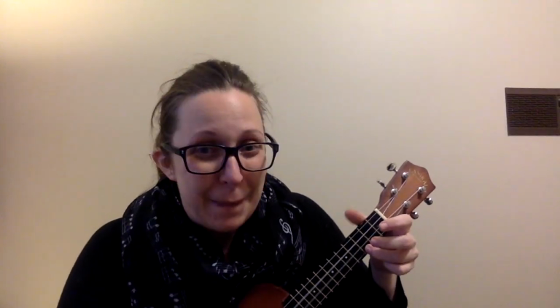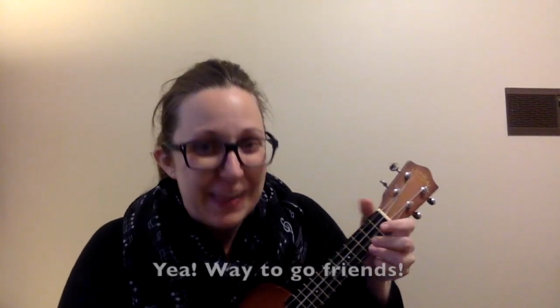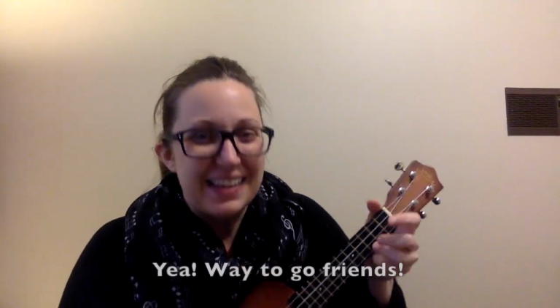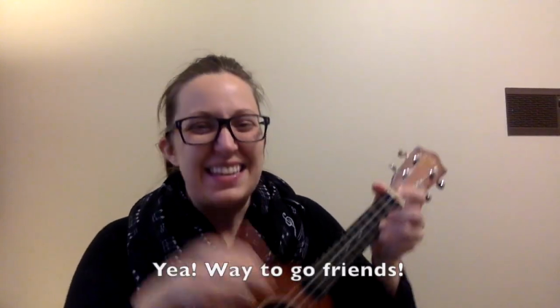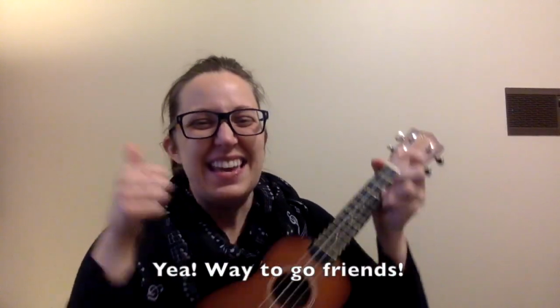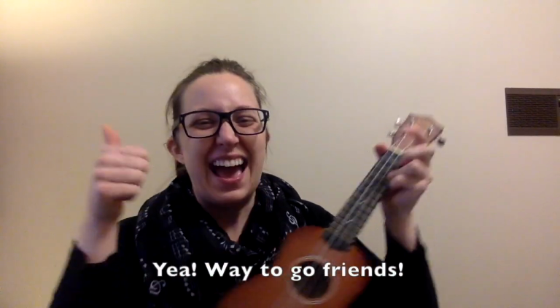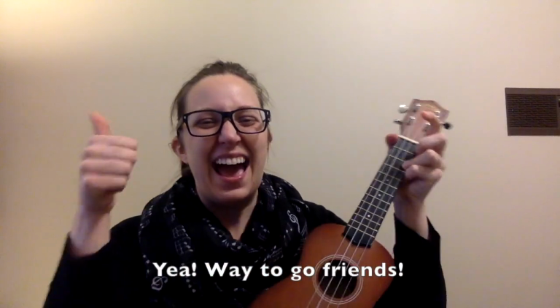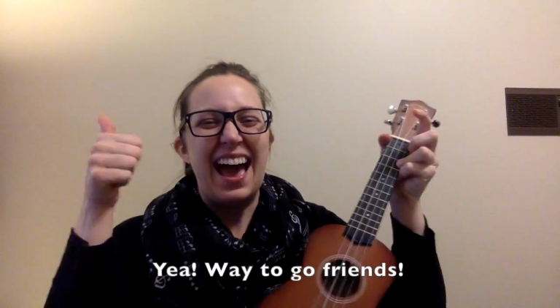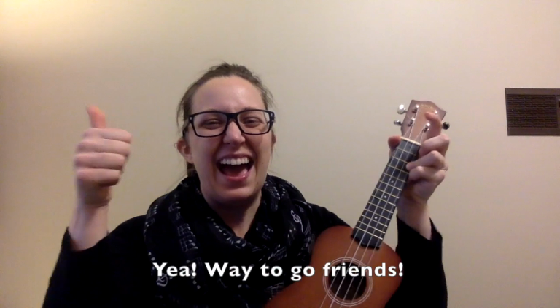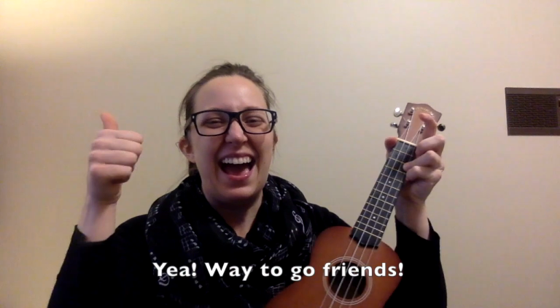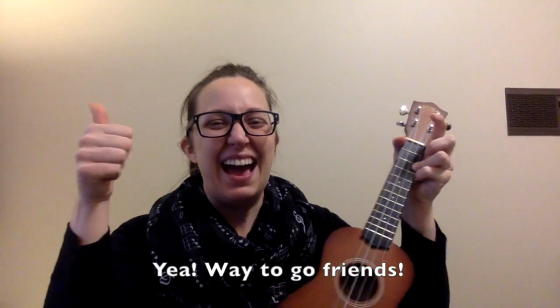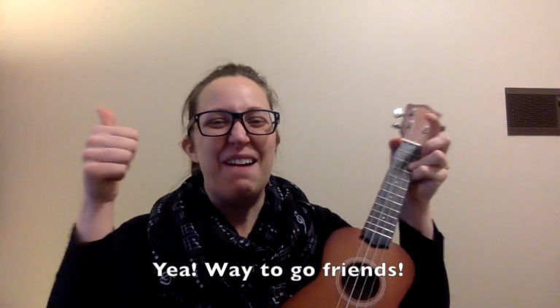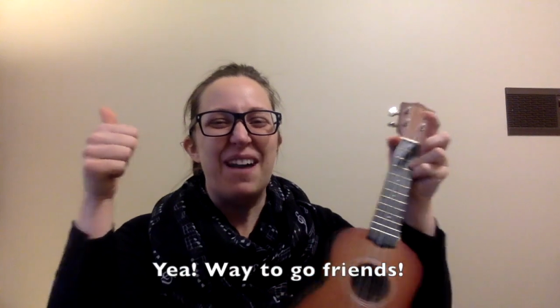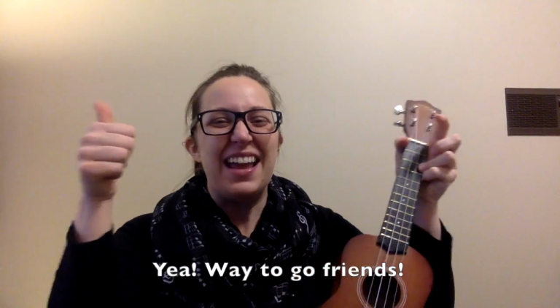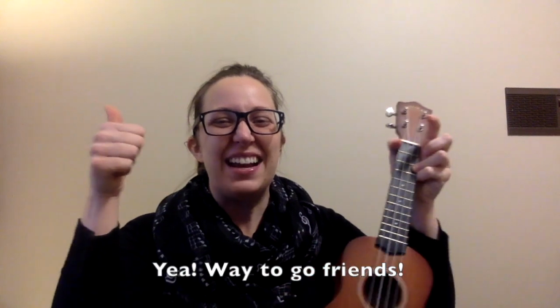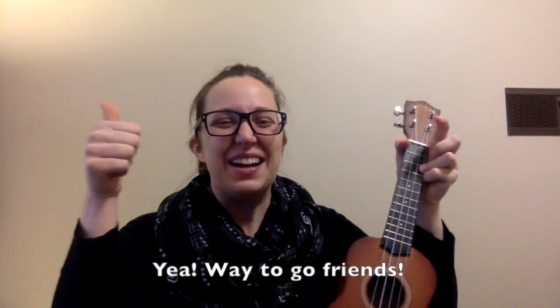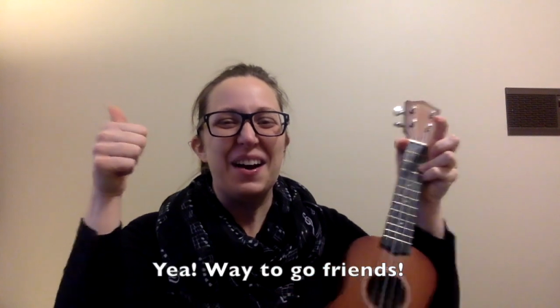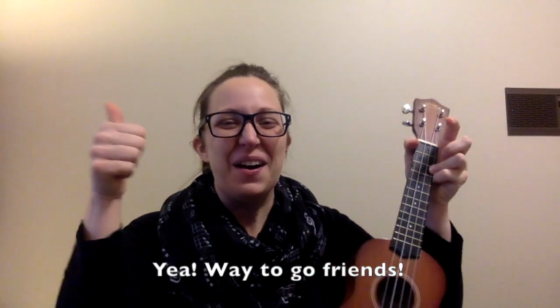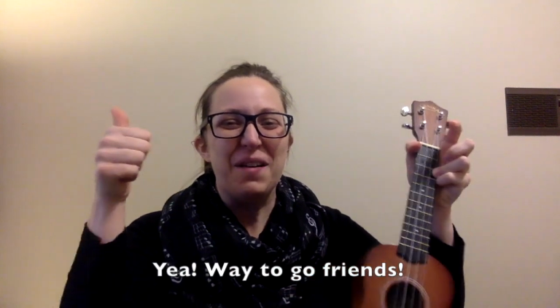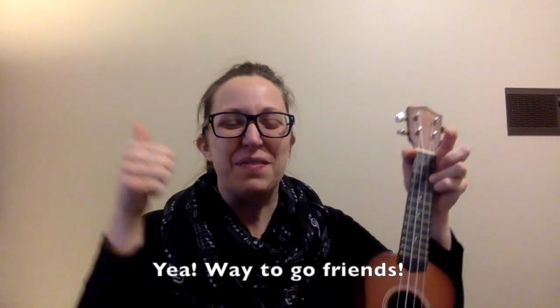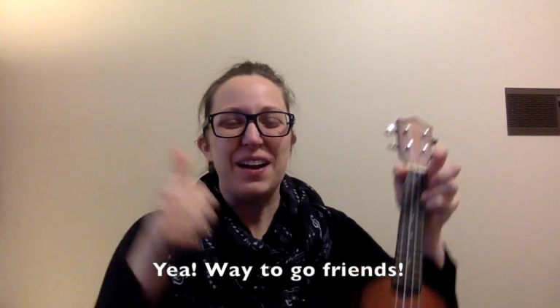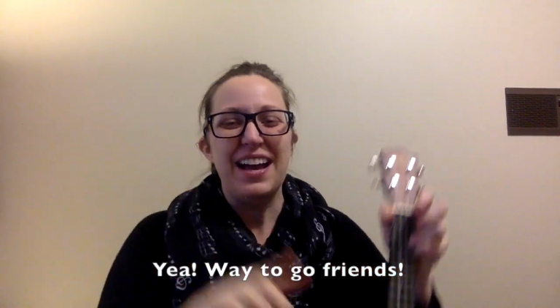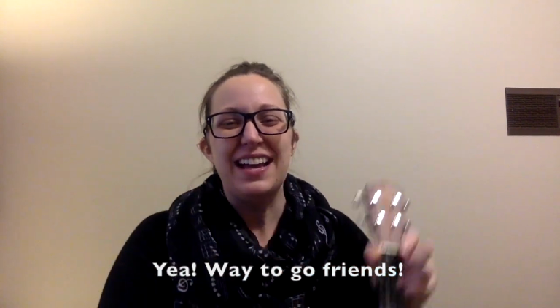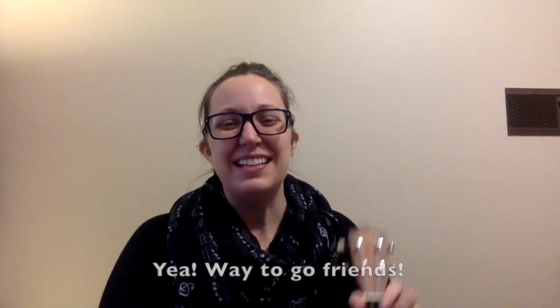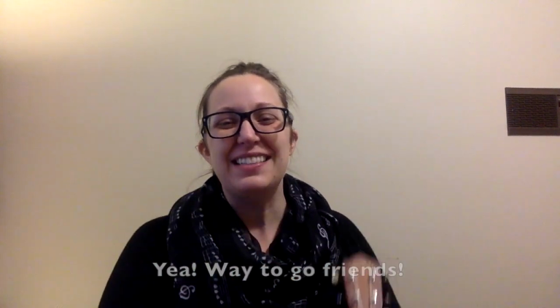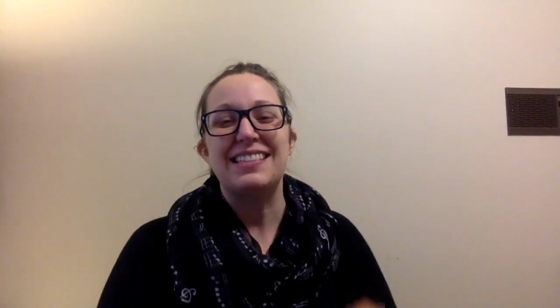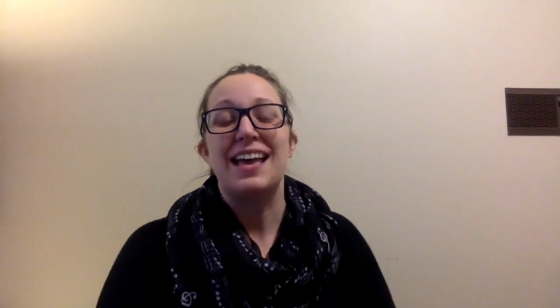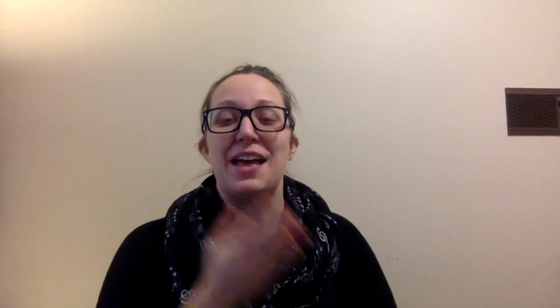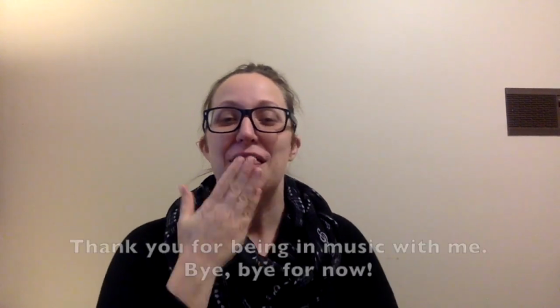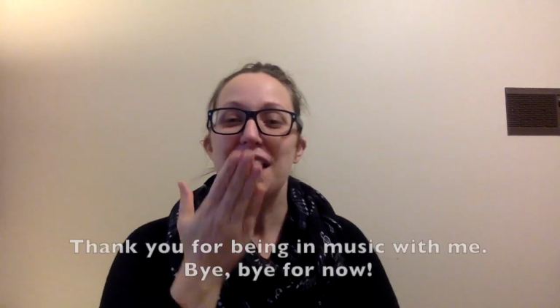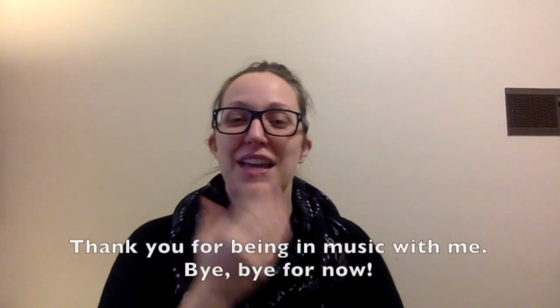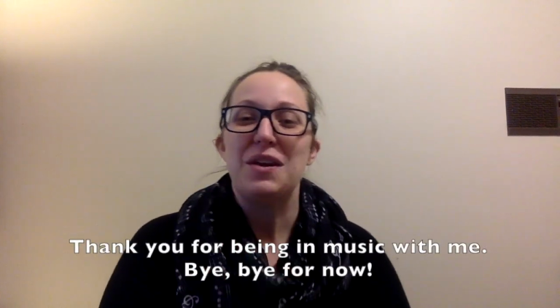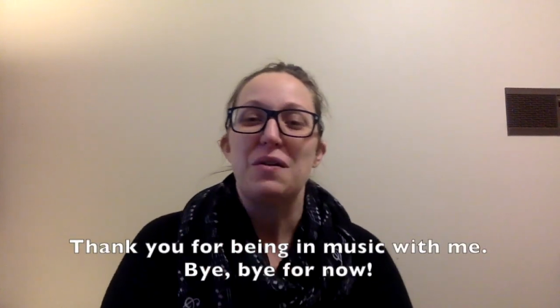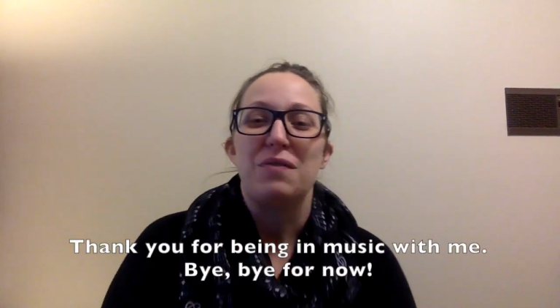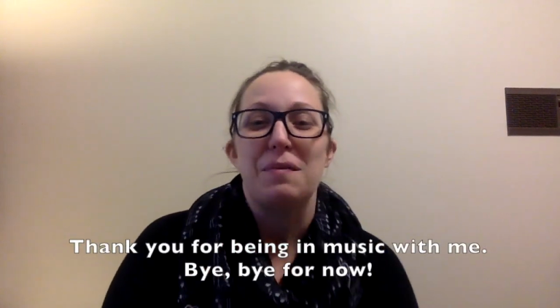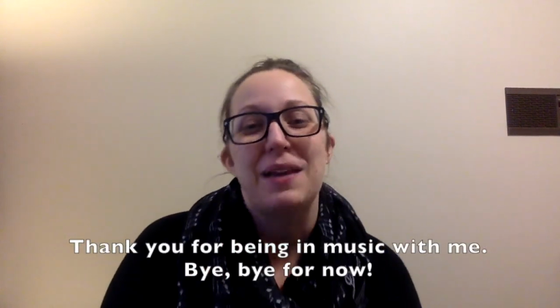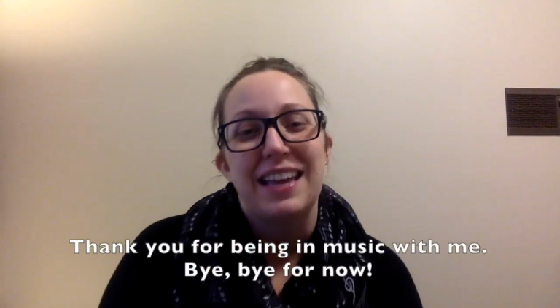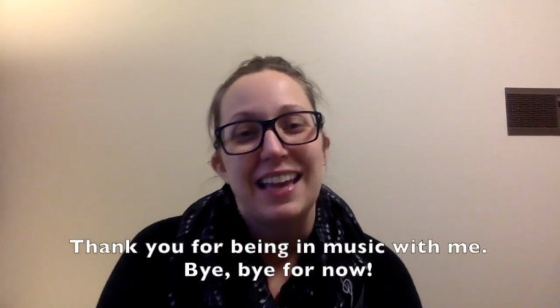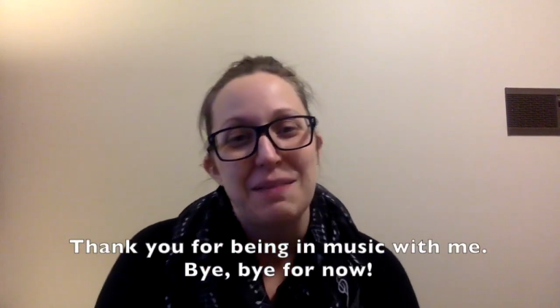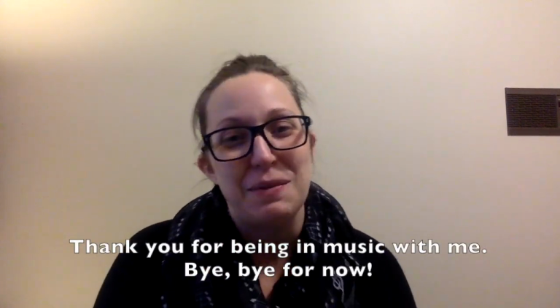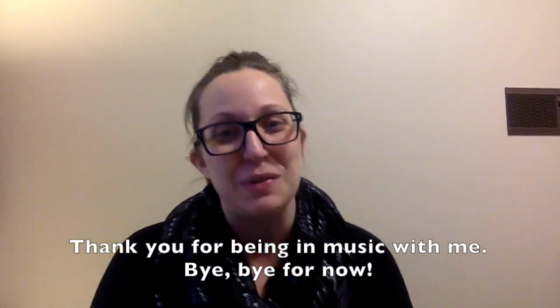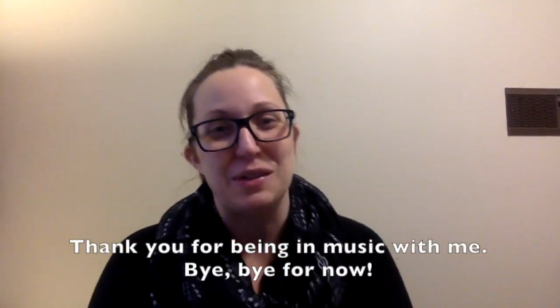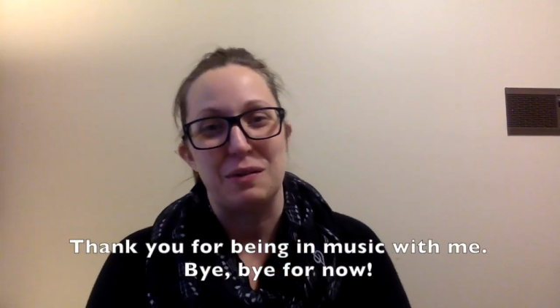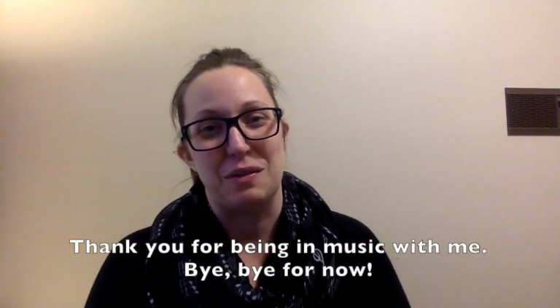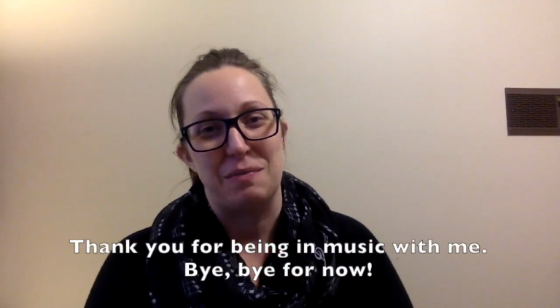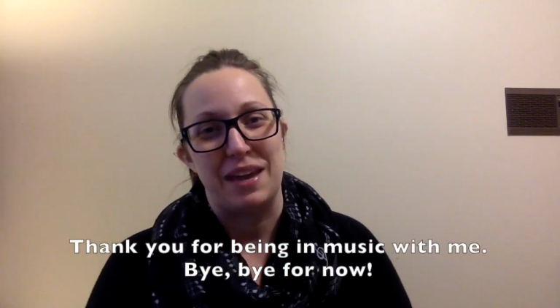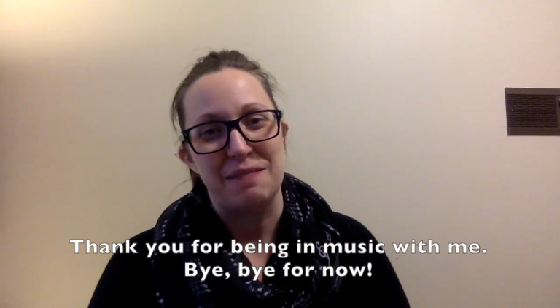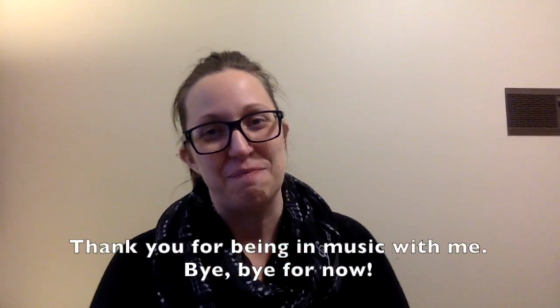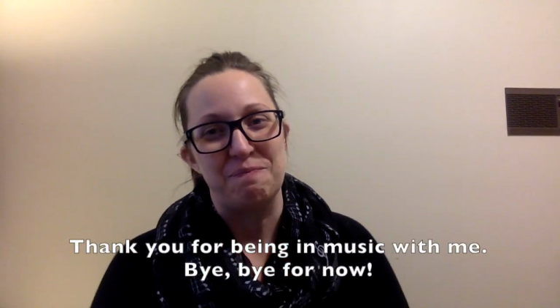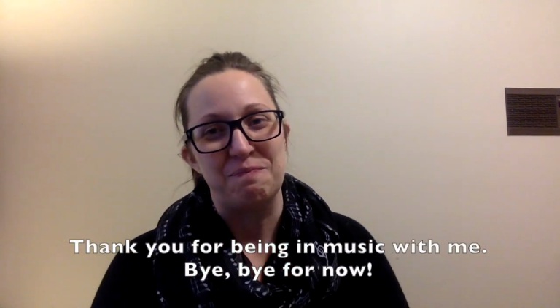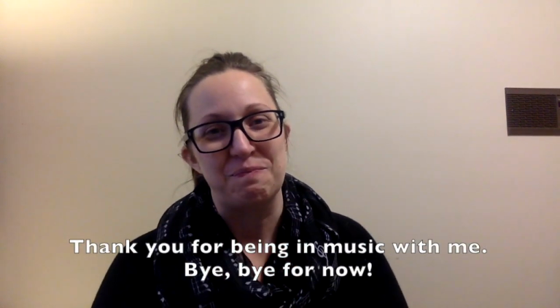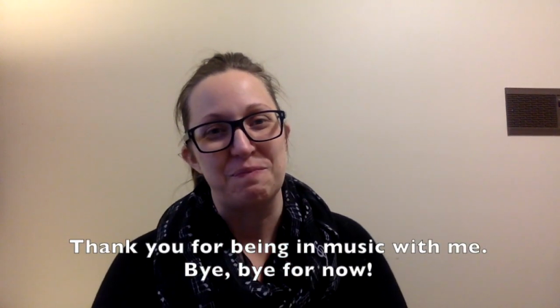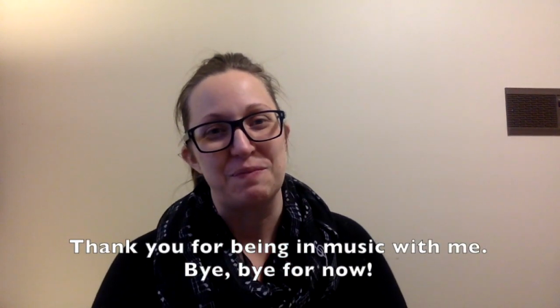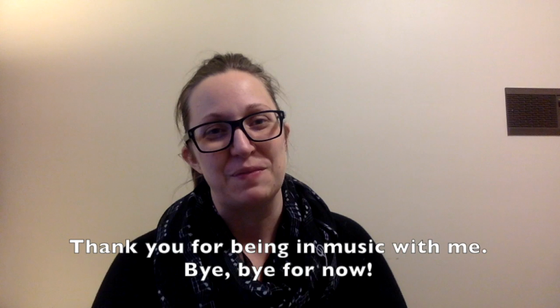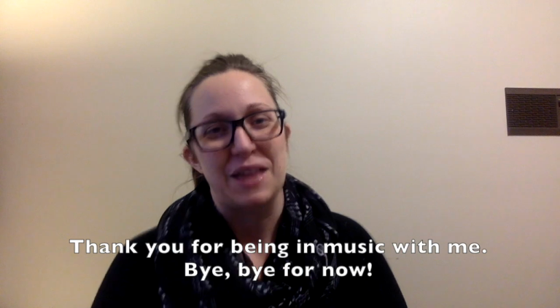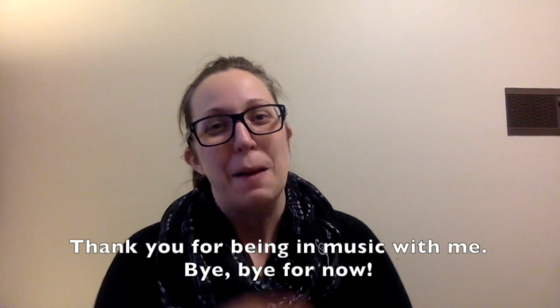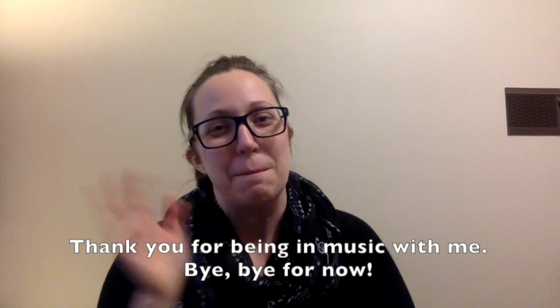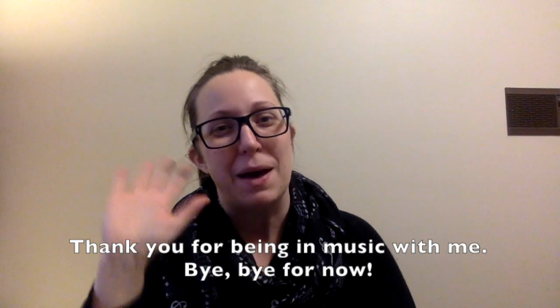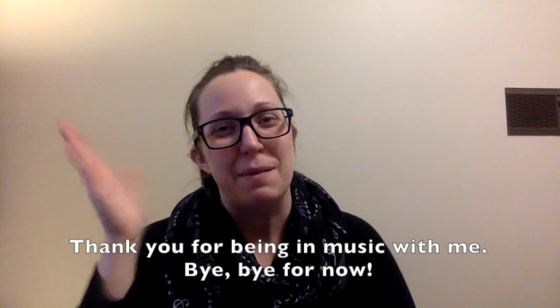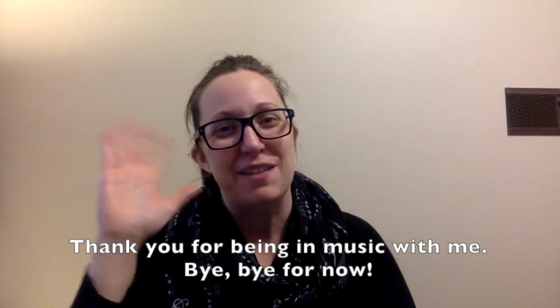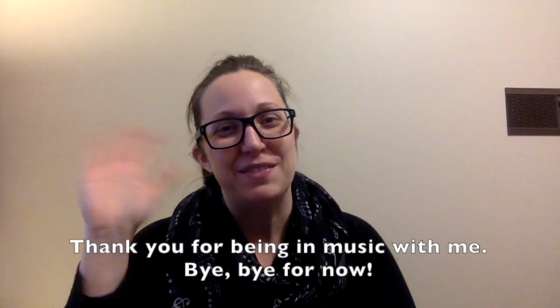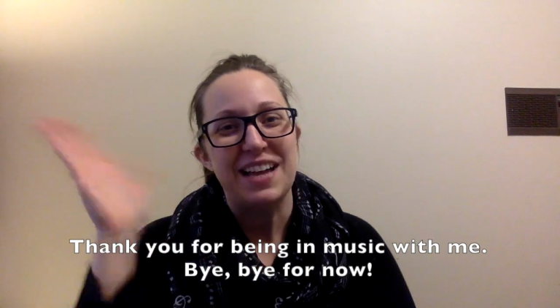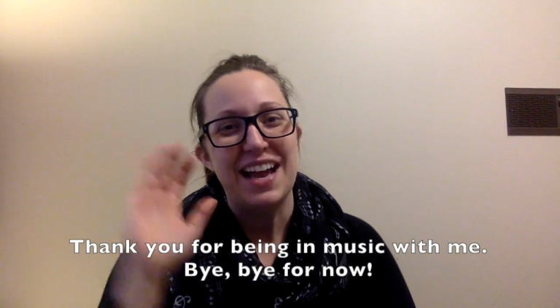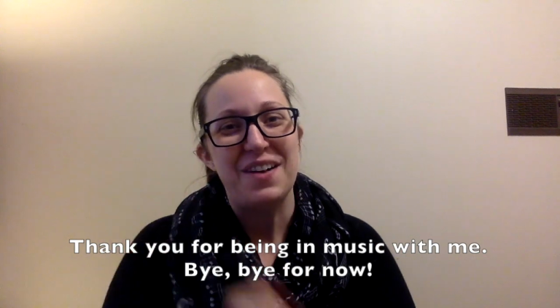Yay! Way to go, friends! Thank you for being in music with me. Bye-bye for now!